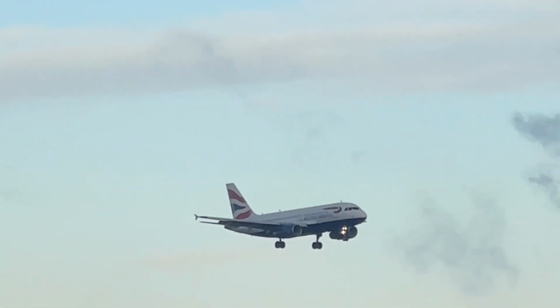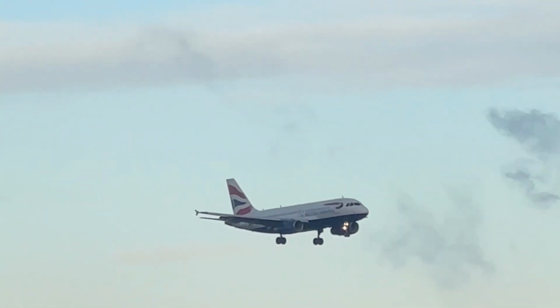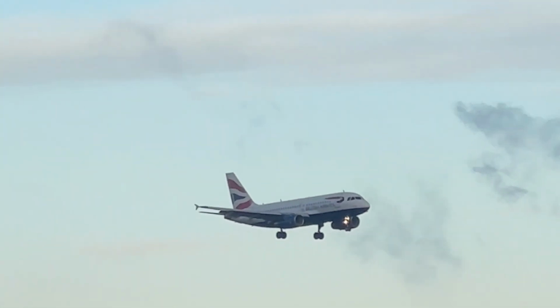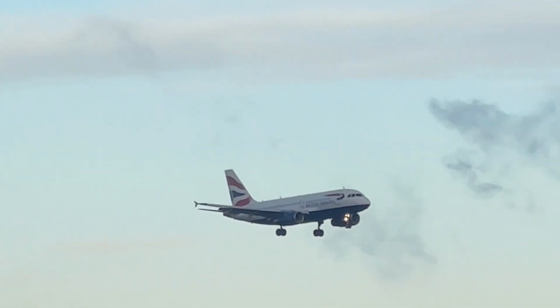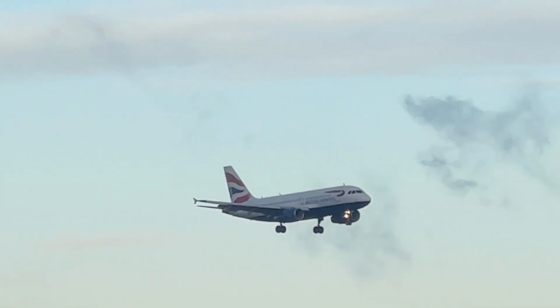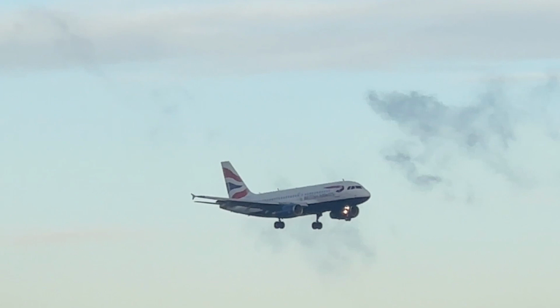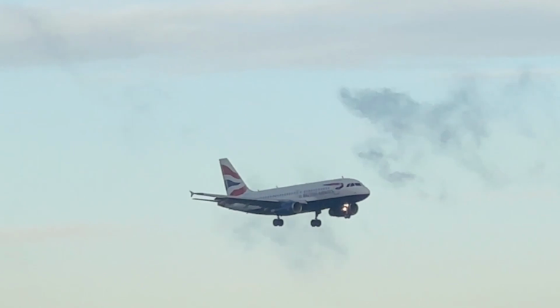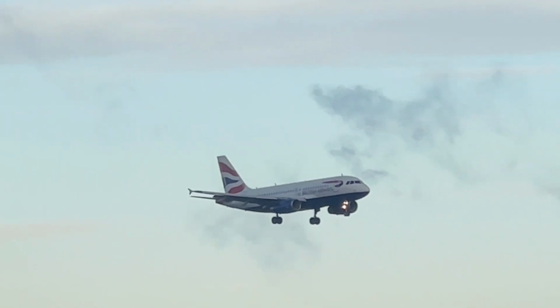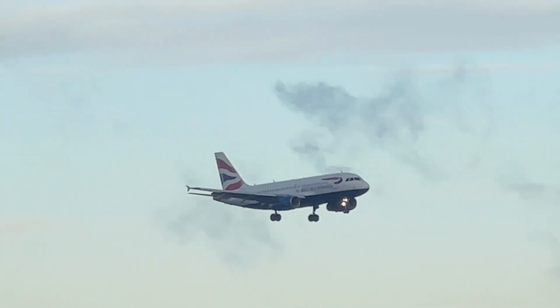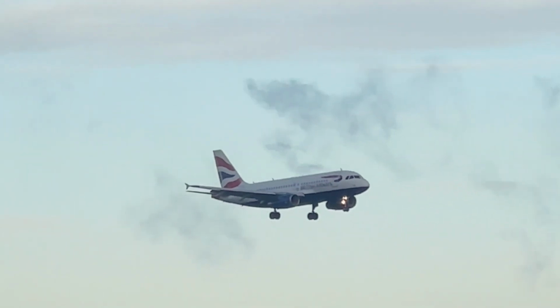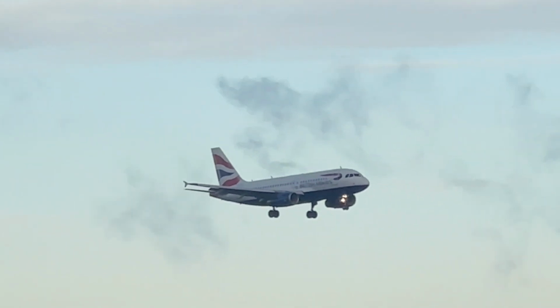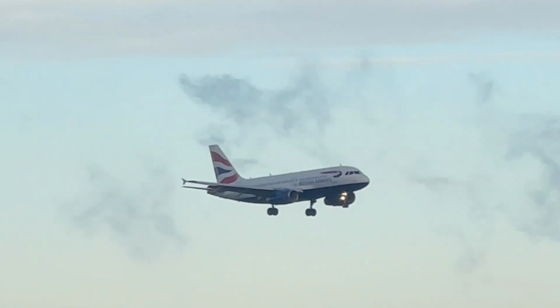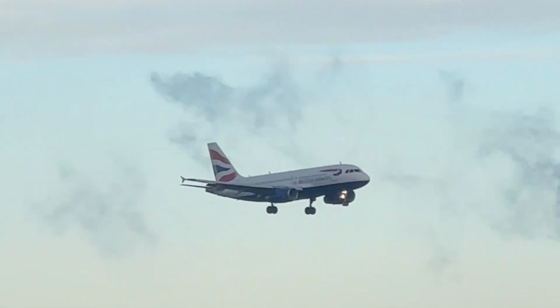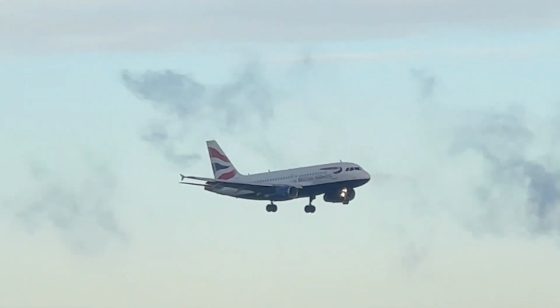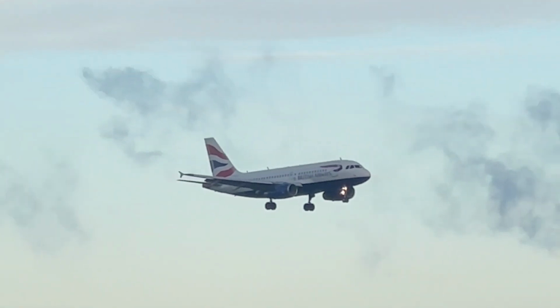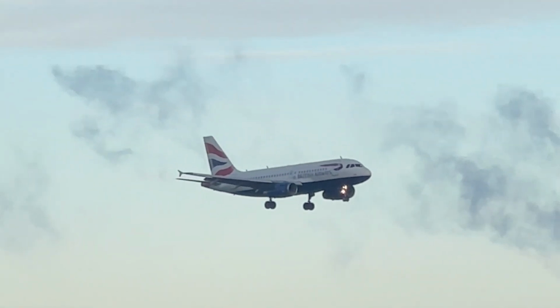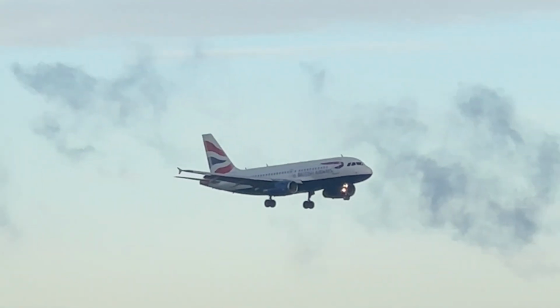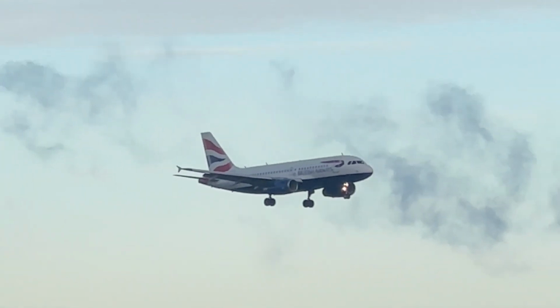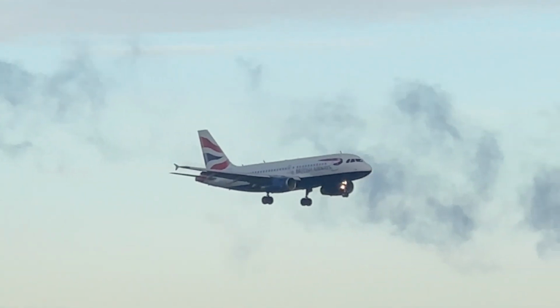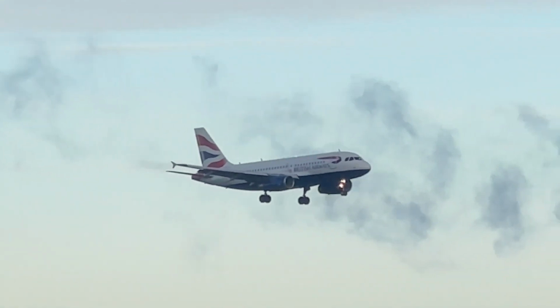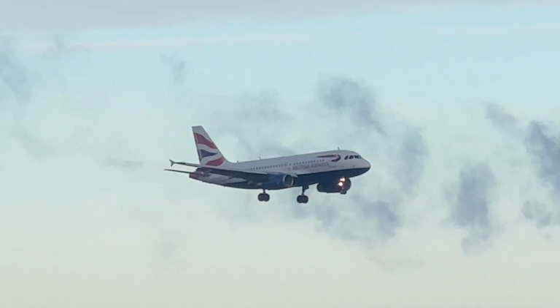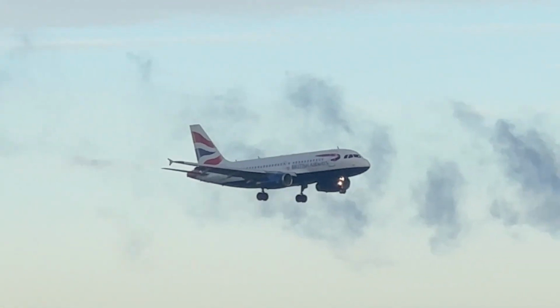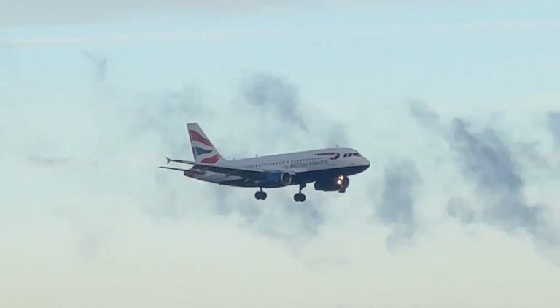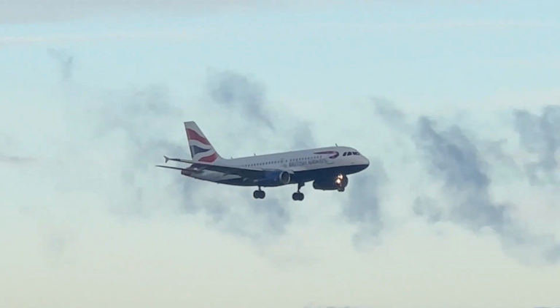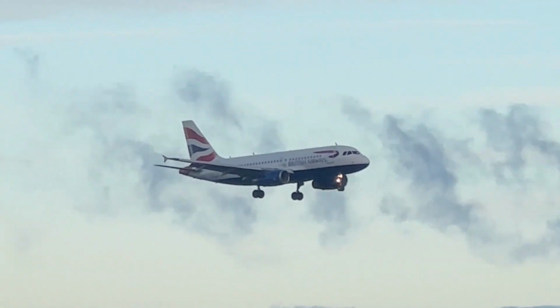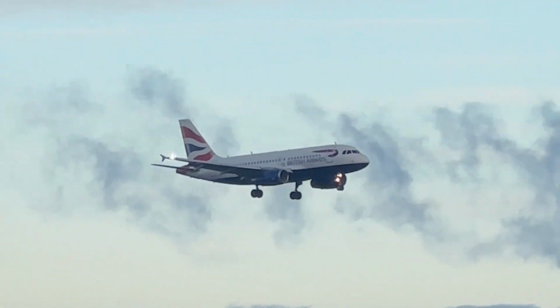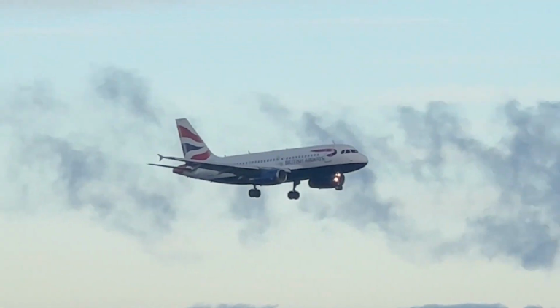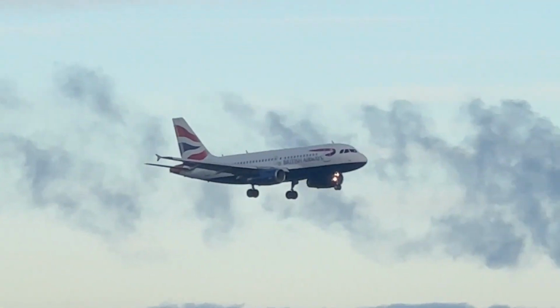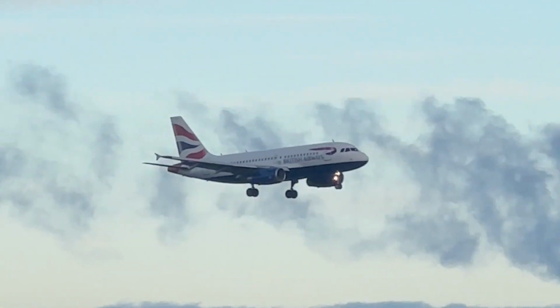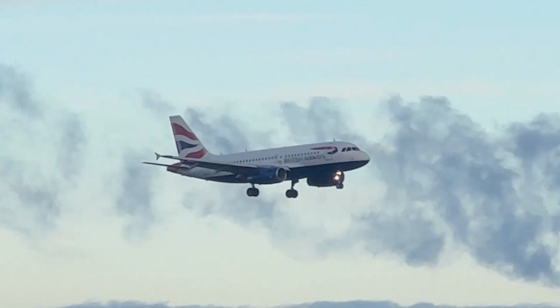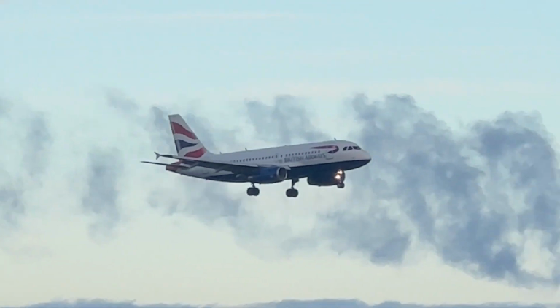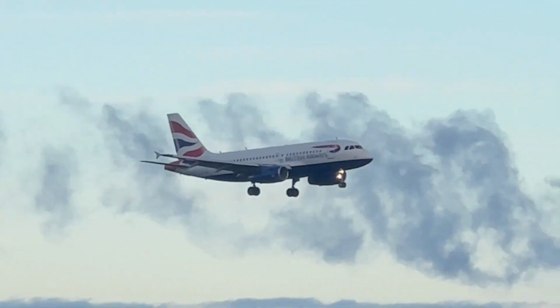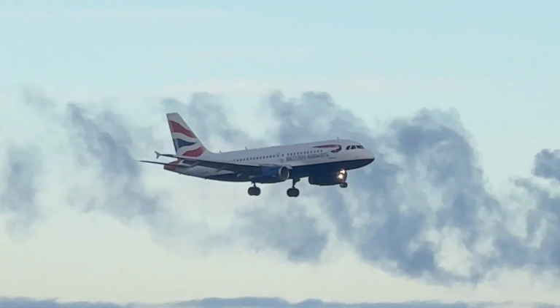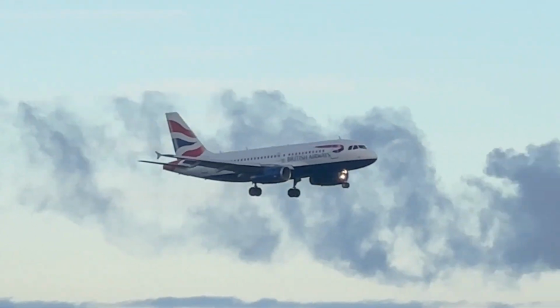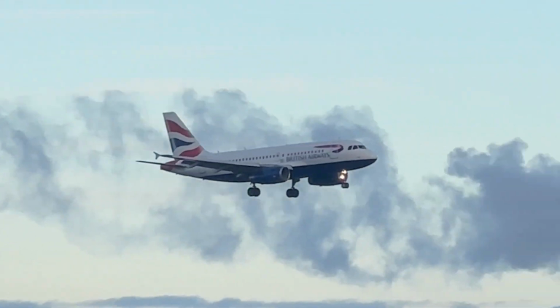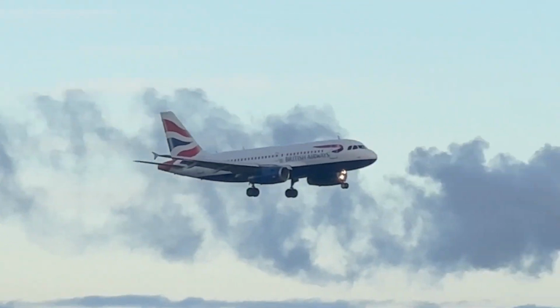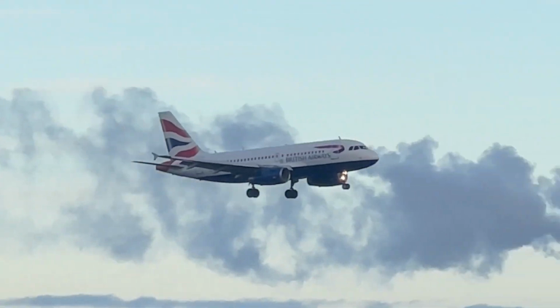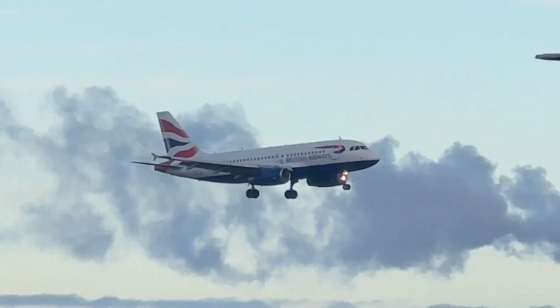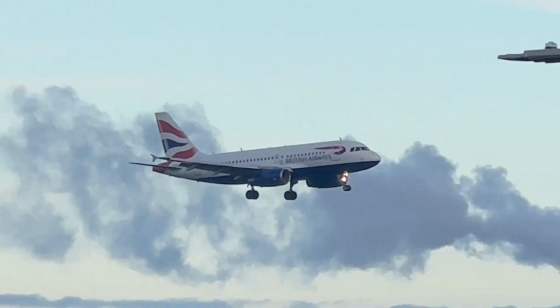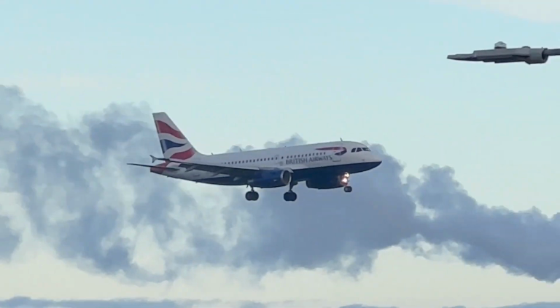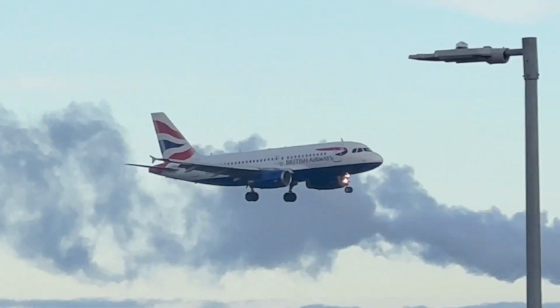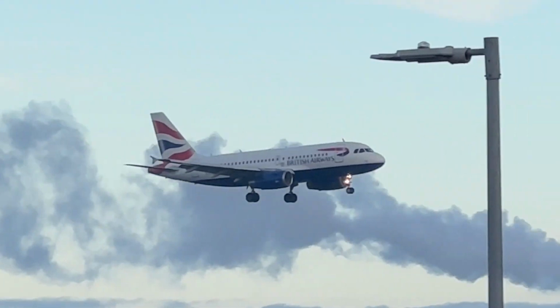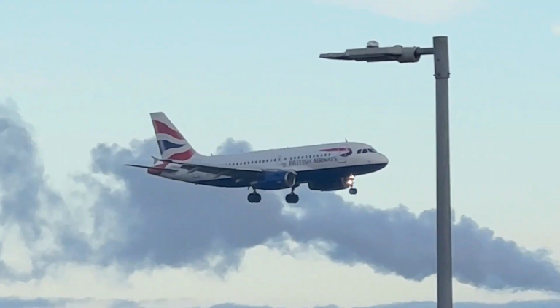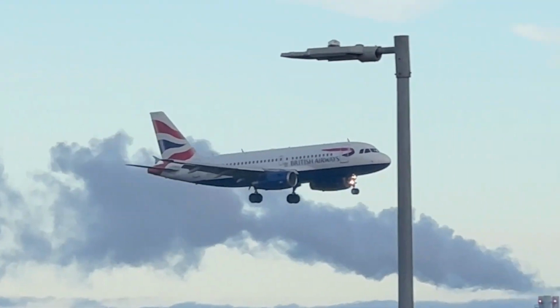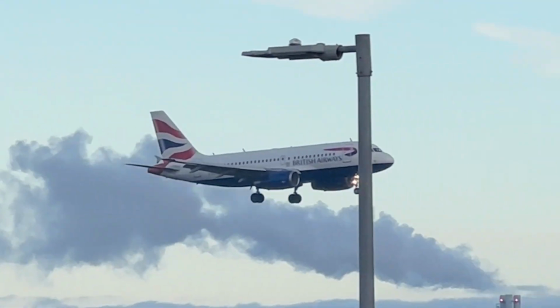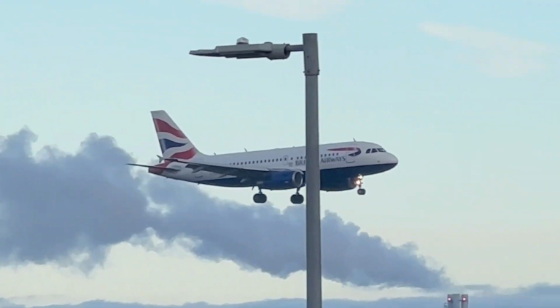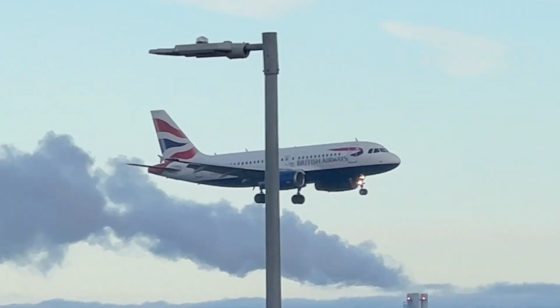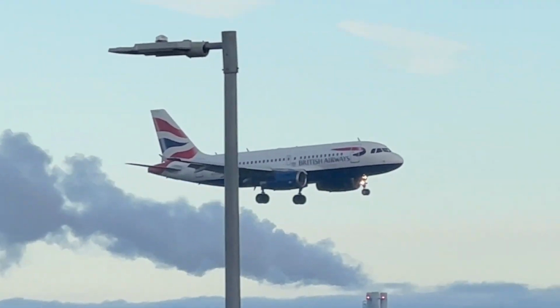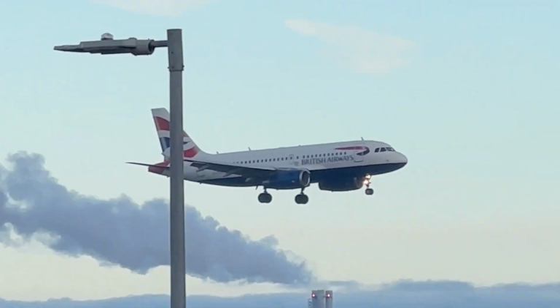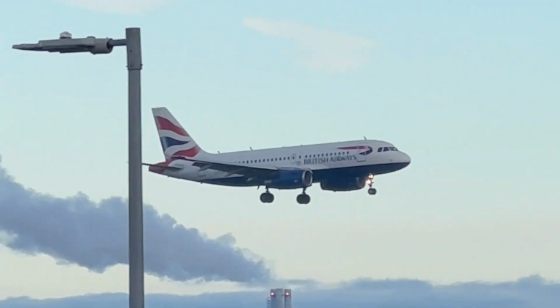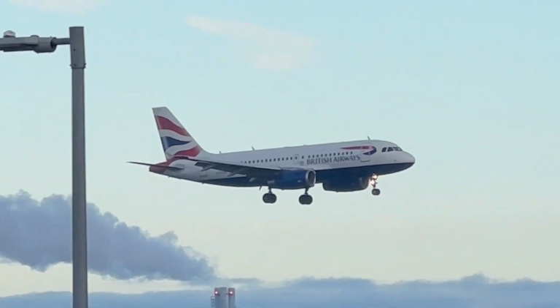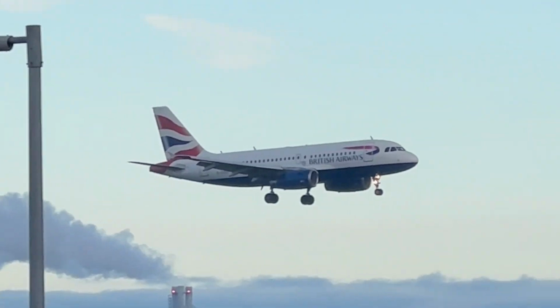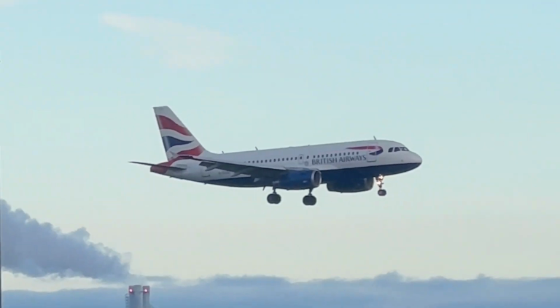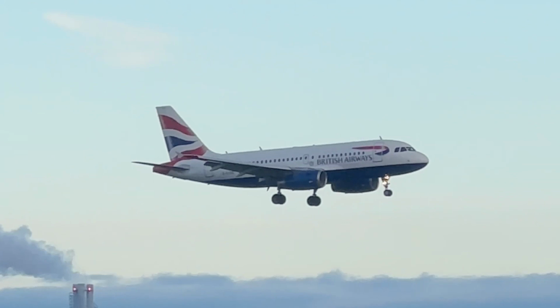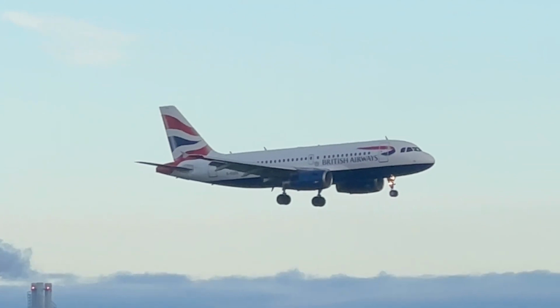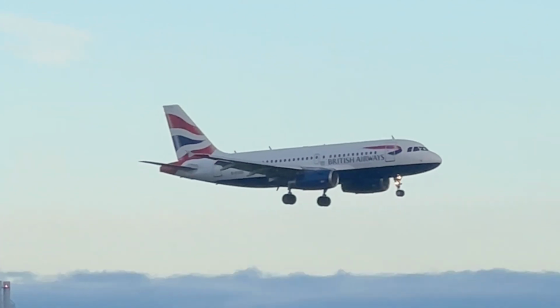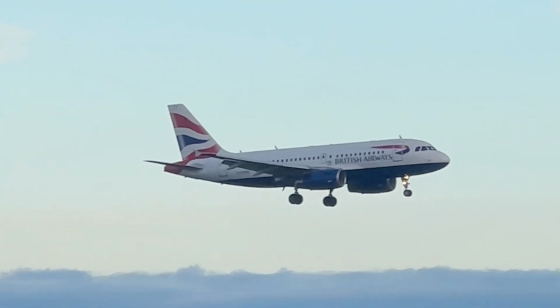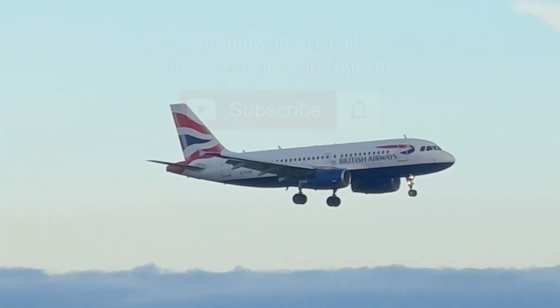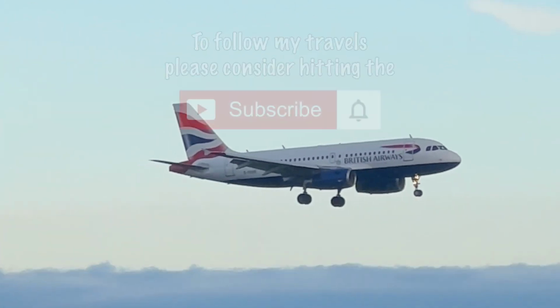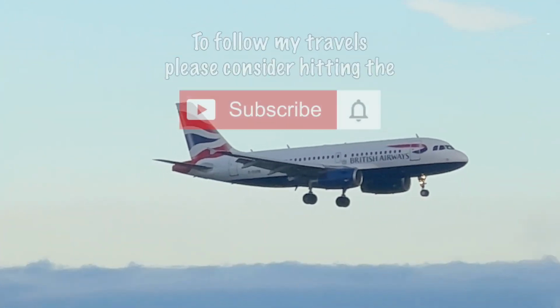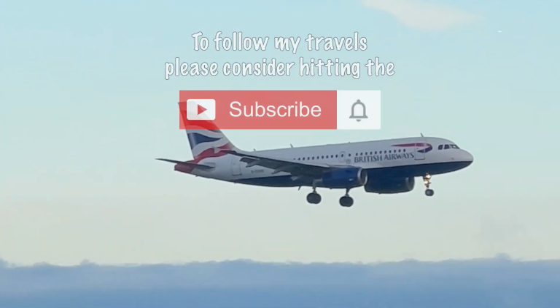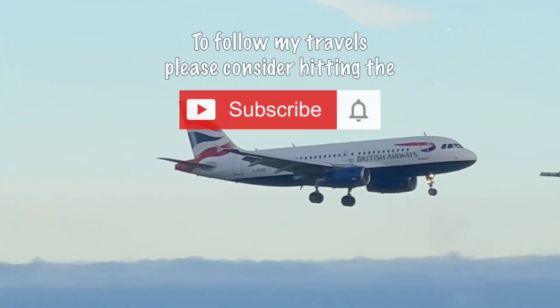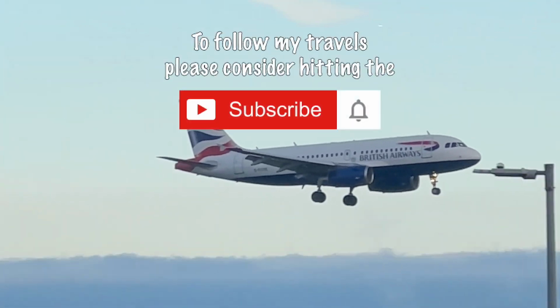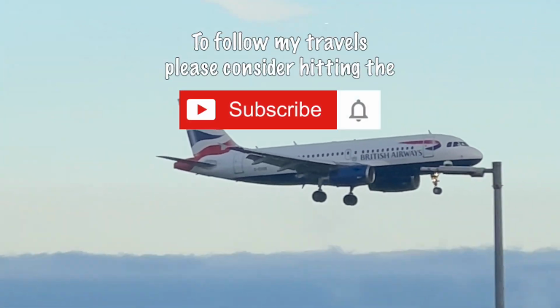British Airways A319, and that's coming in from the east, which is lovely.